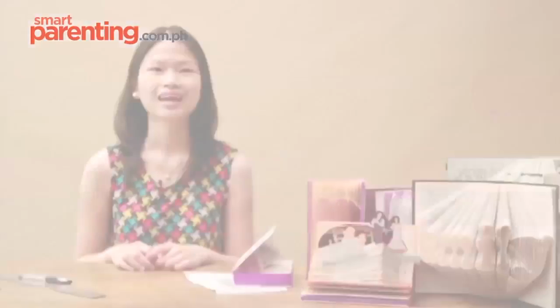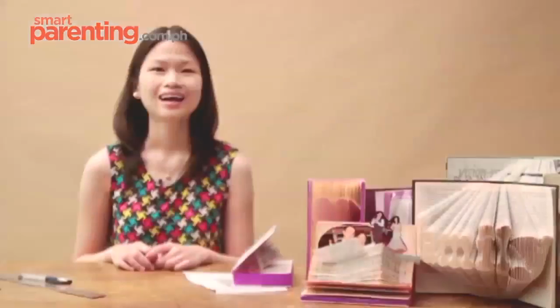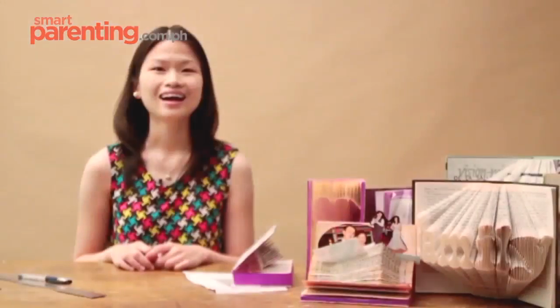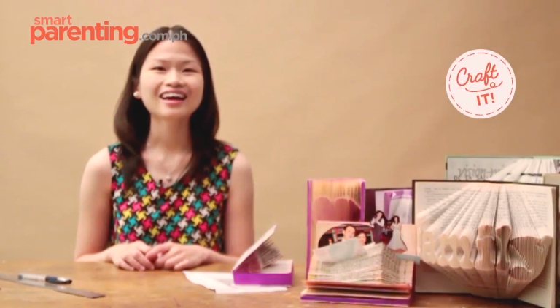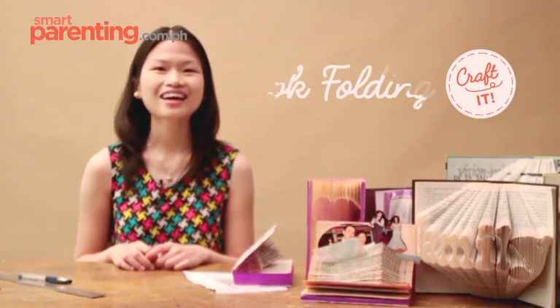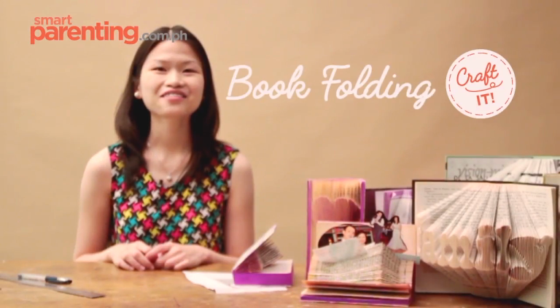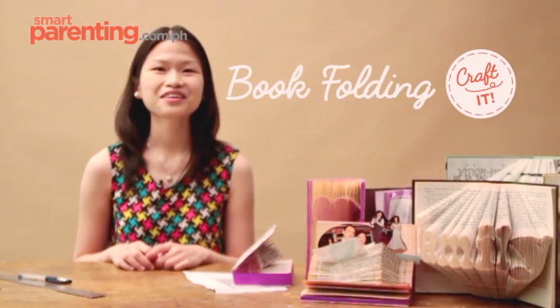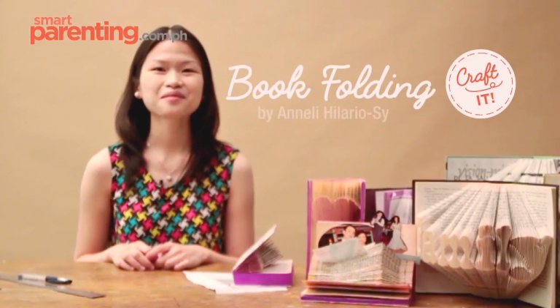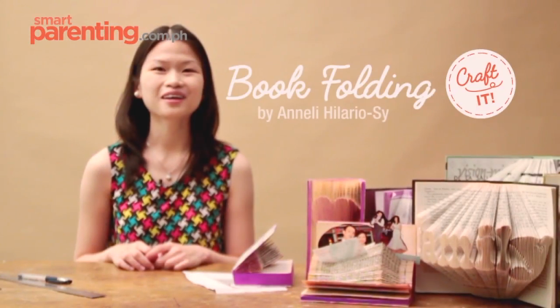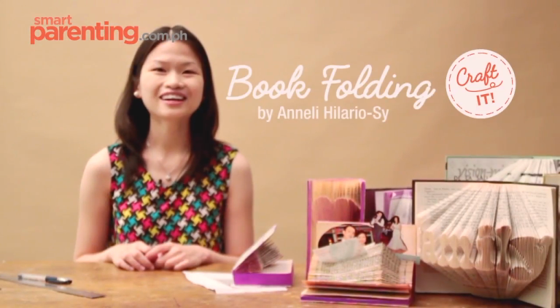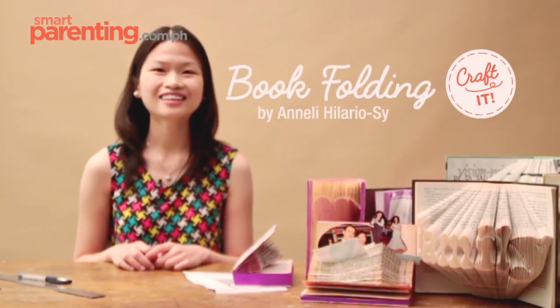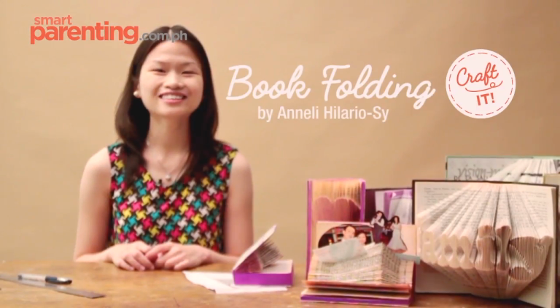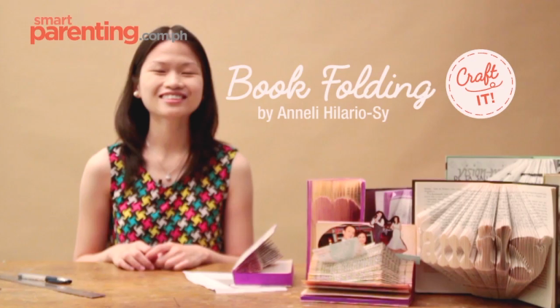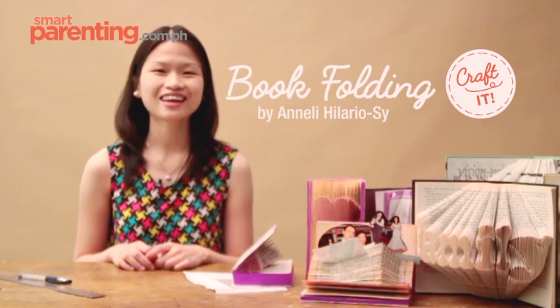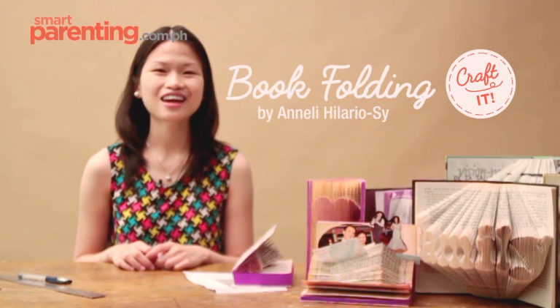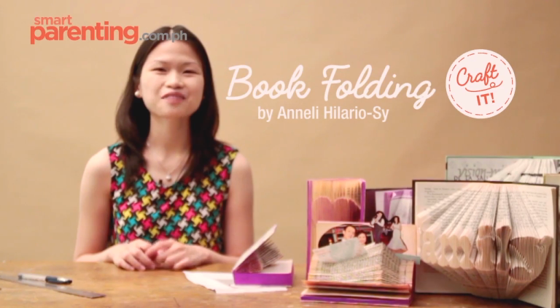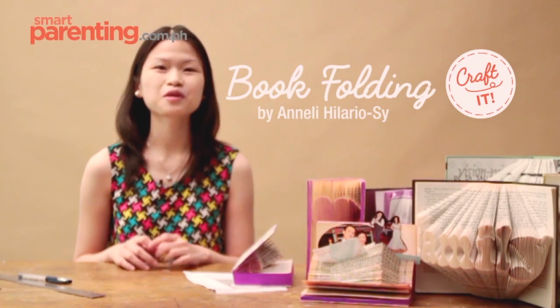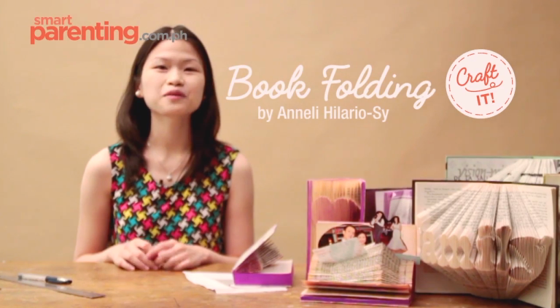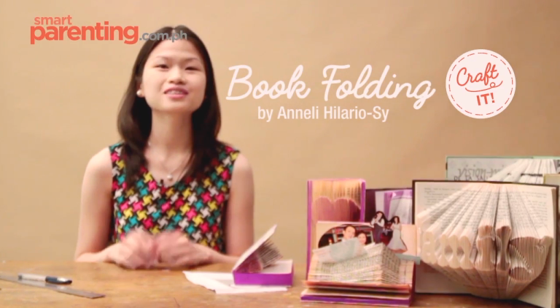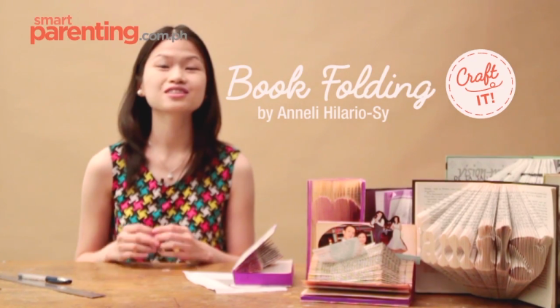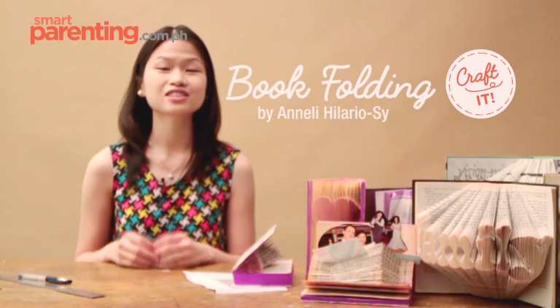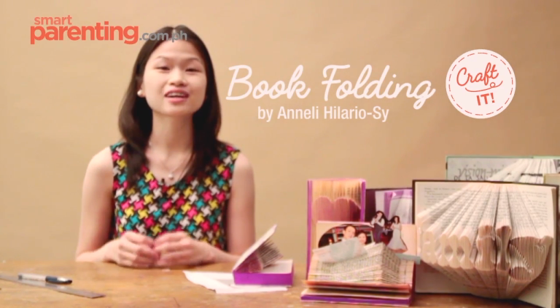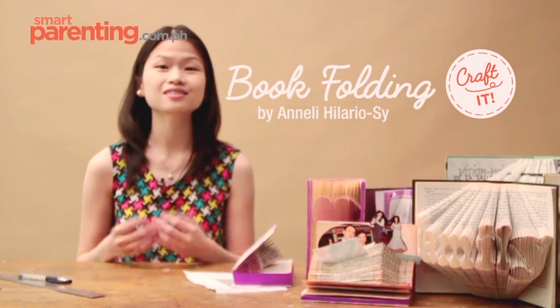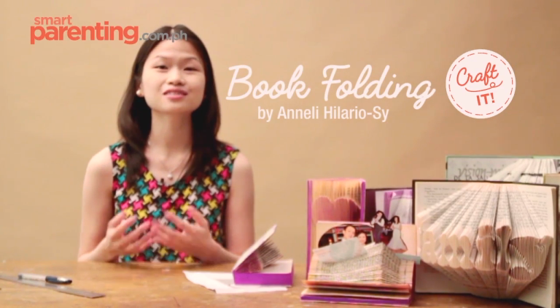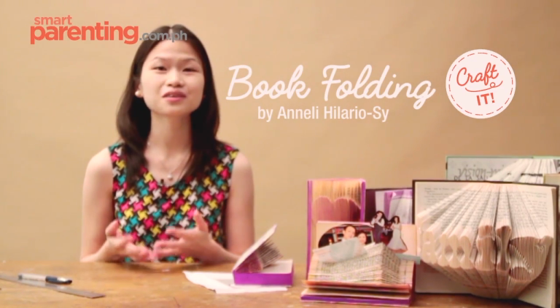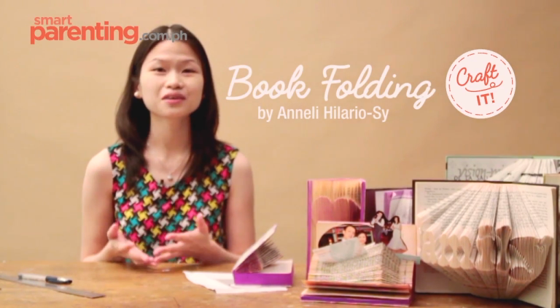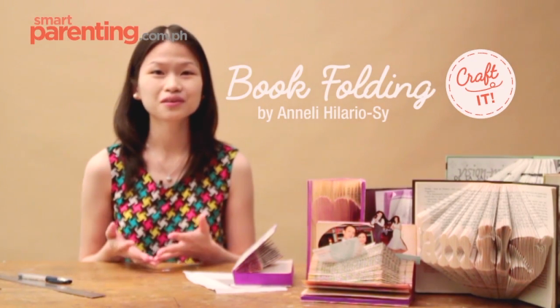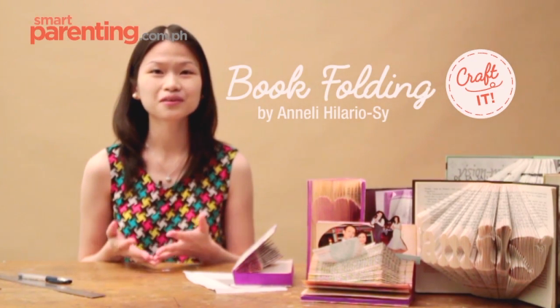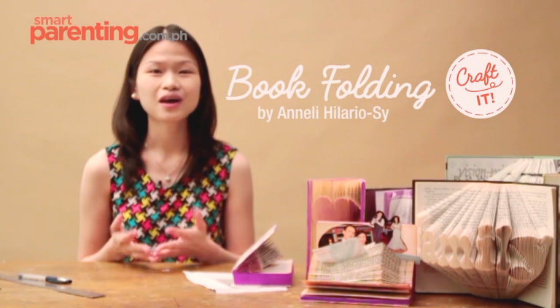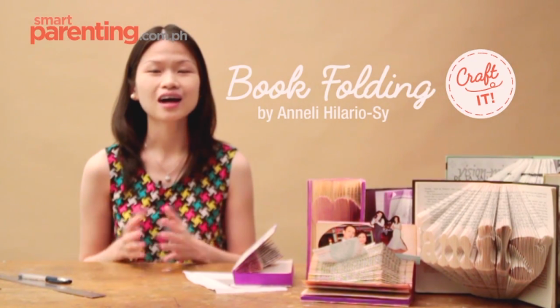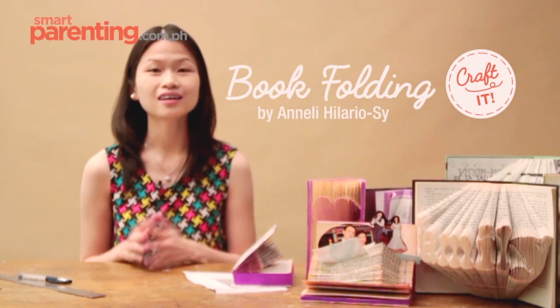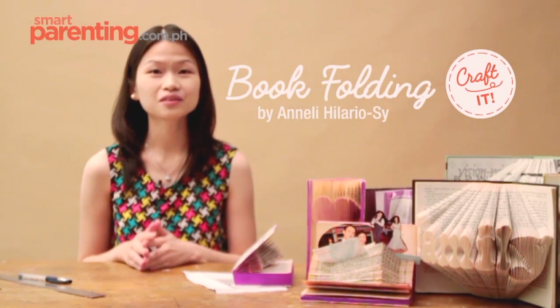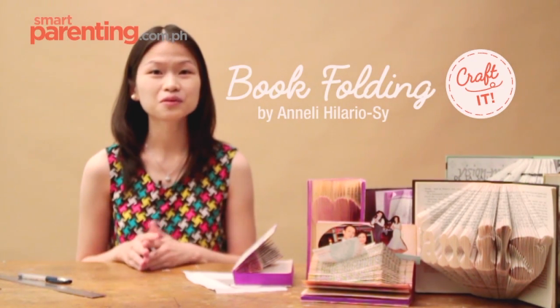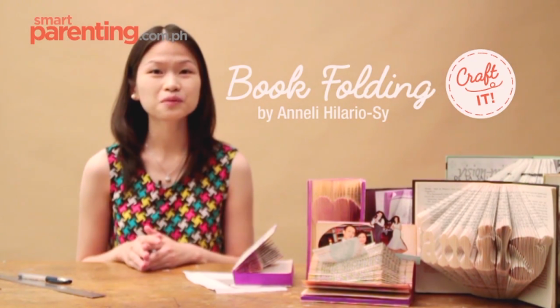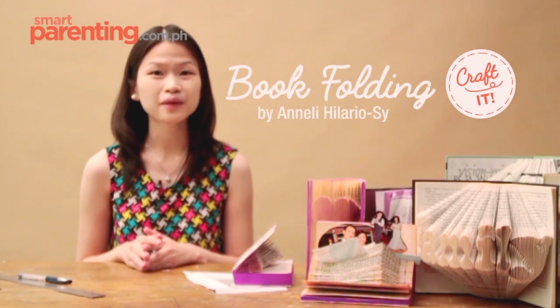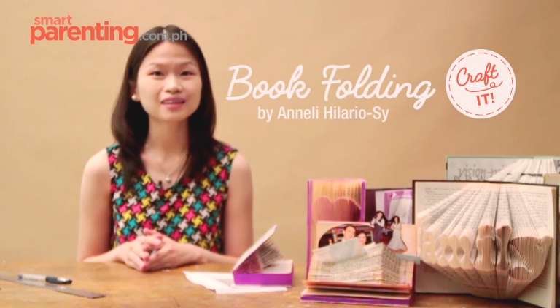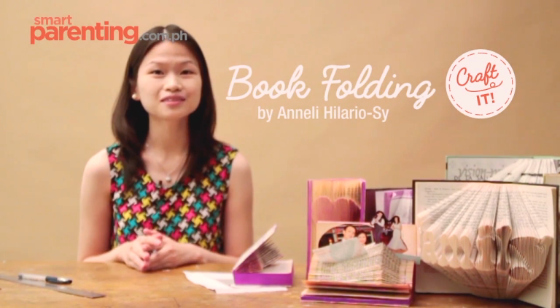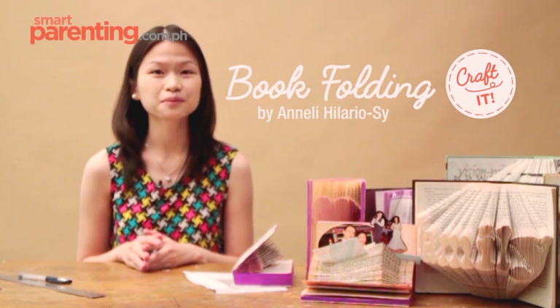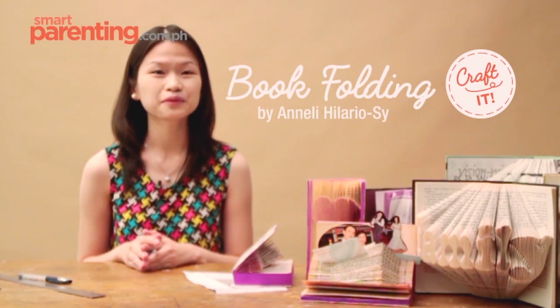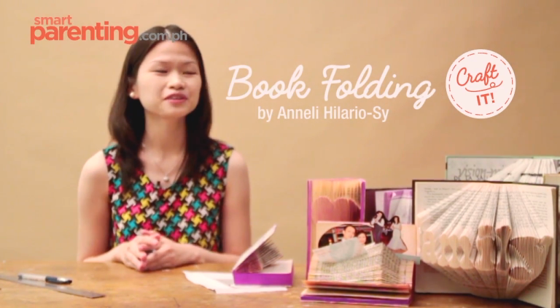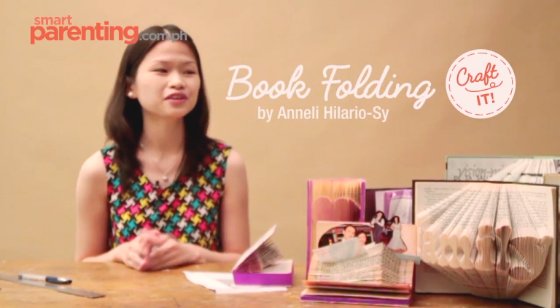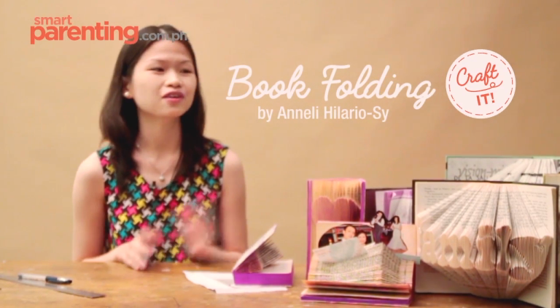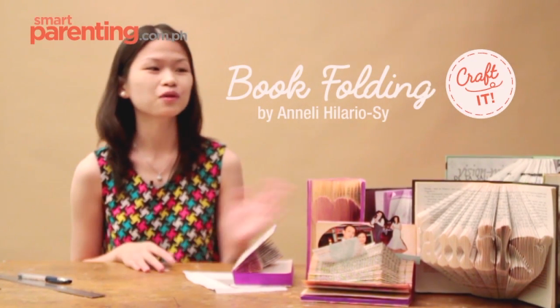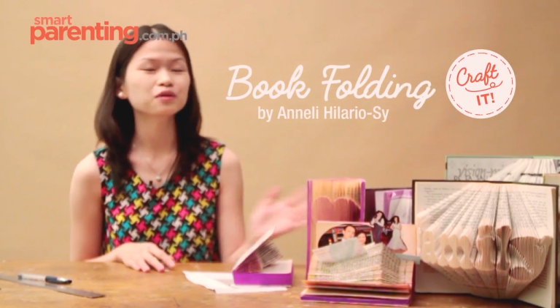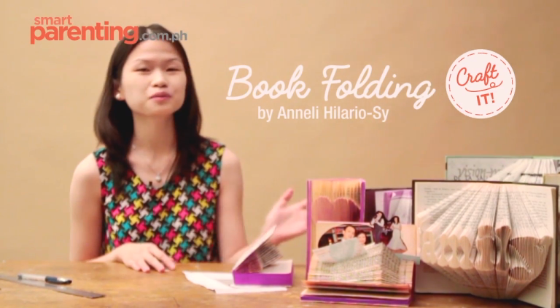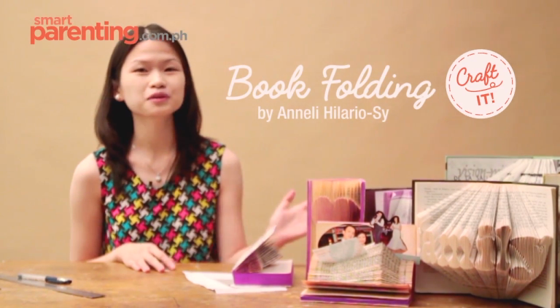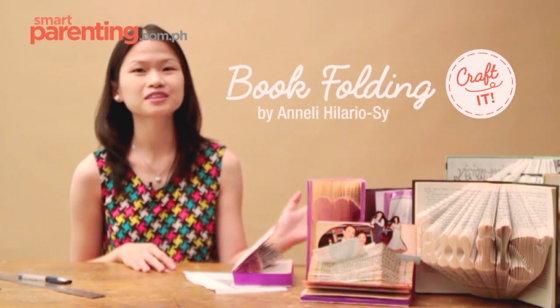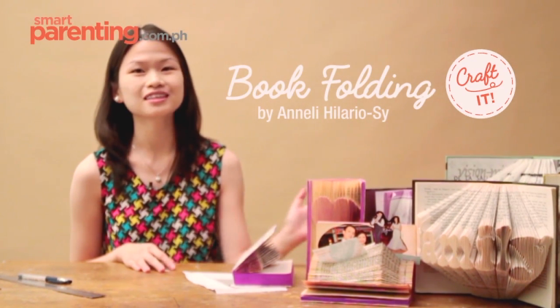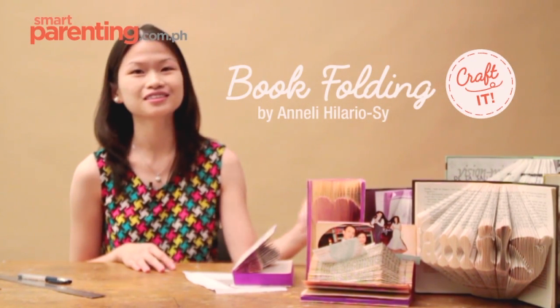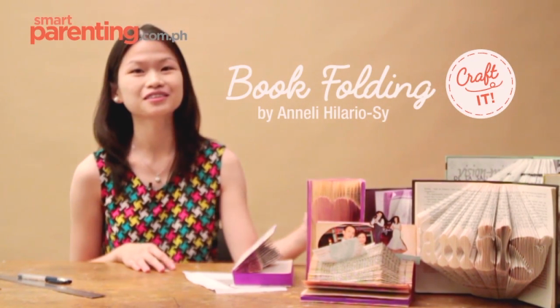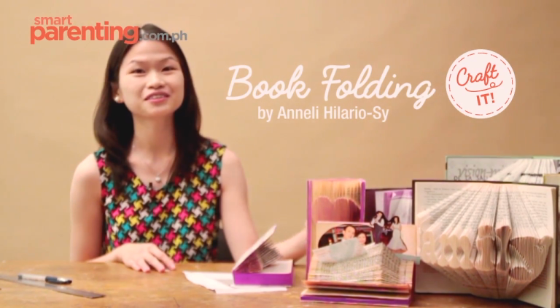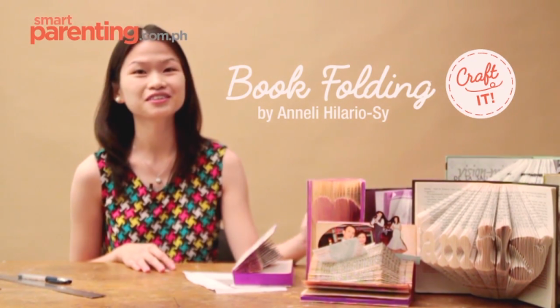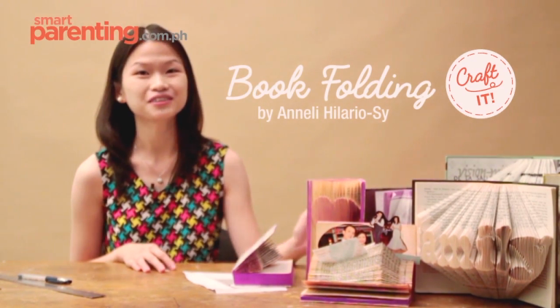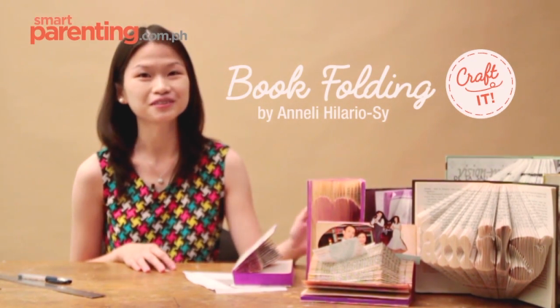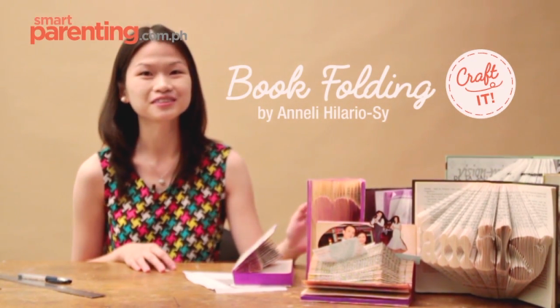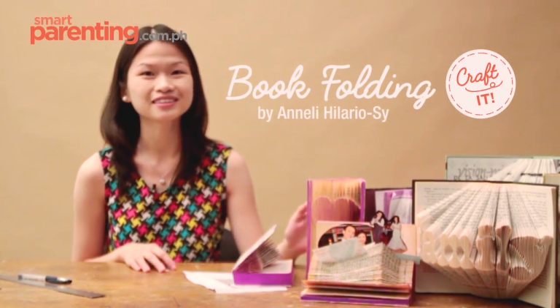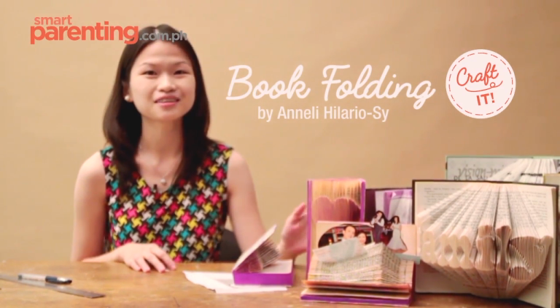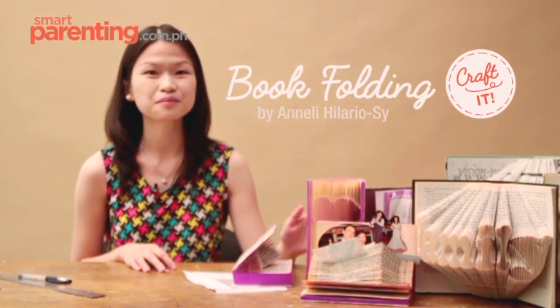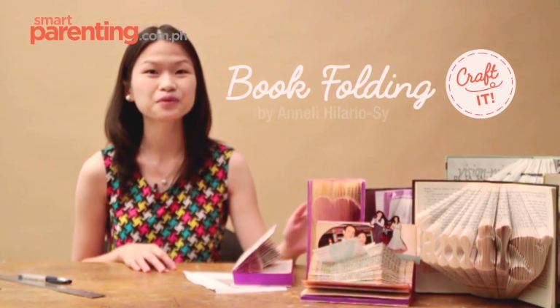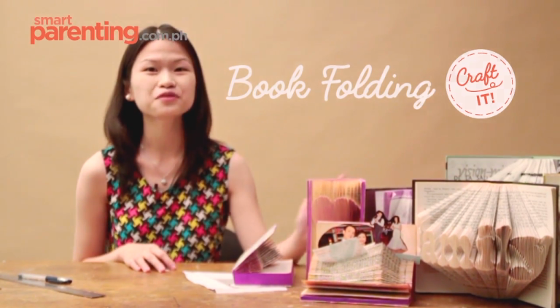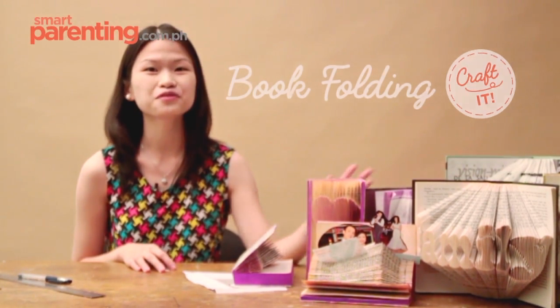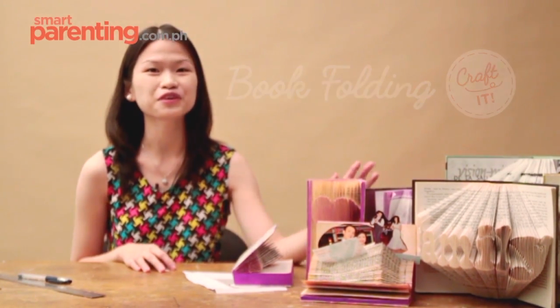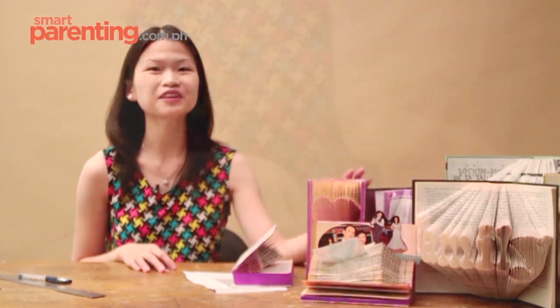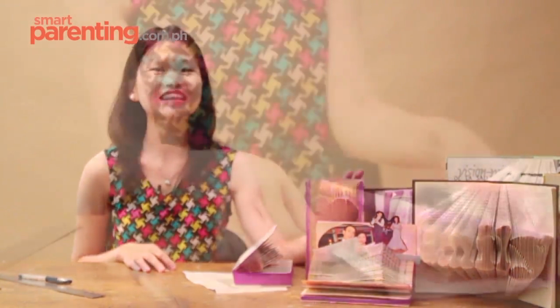Hi everyone! Today I'm going to share with you a new way to put your old books into good use: book folding.